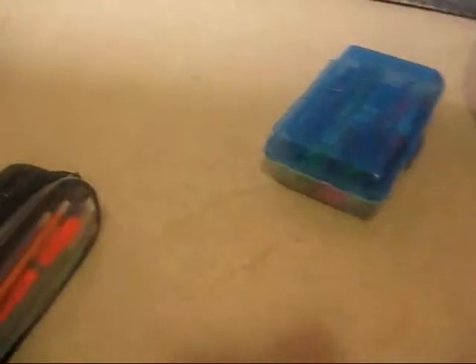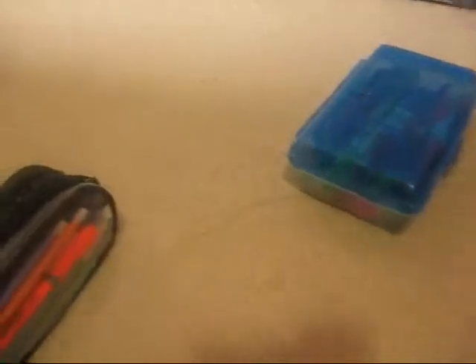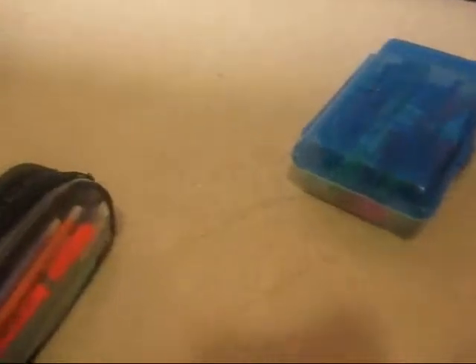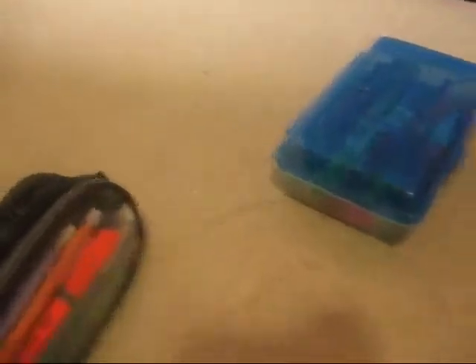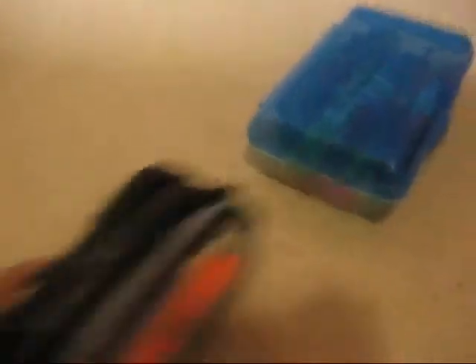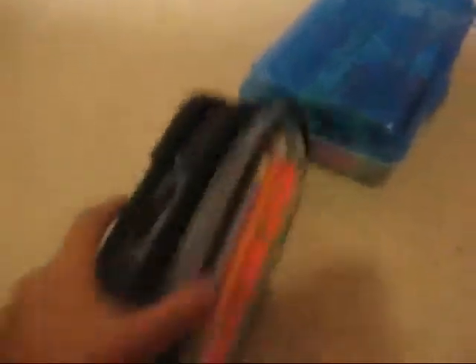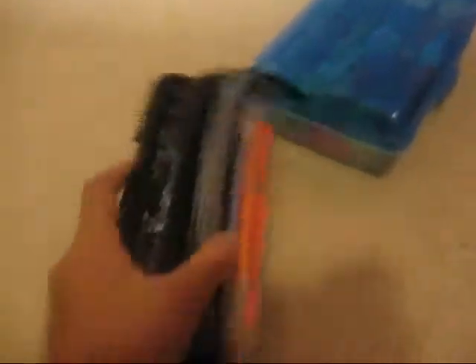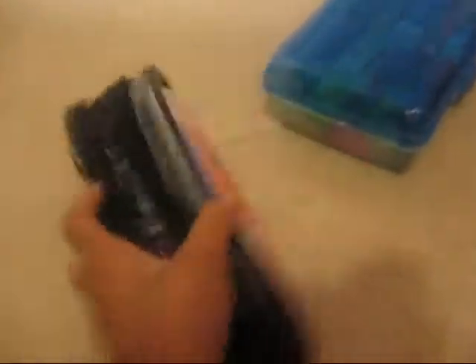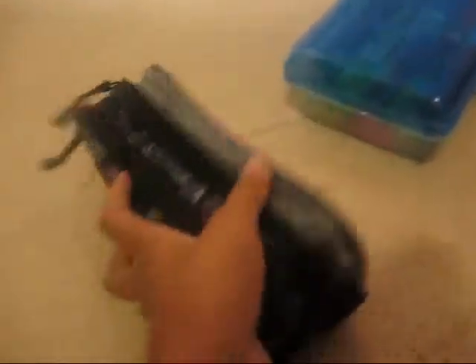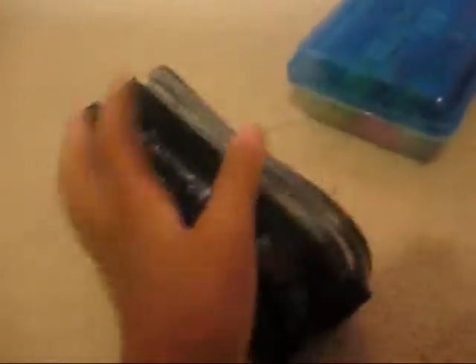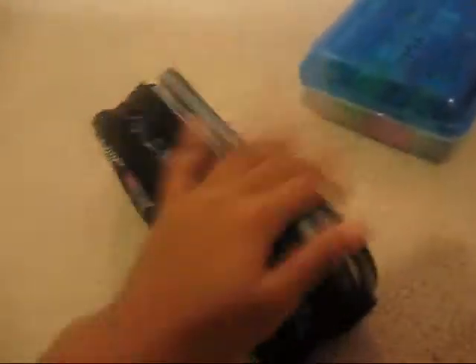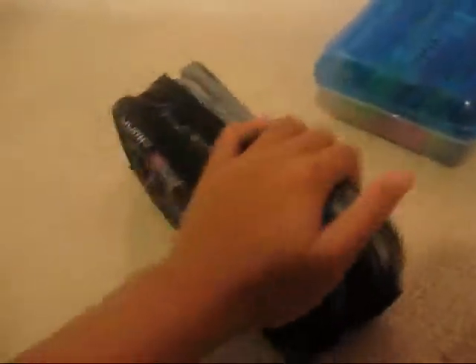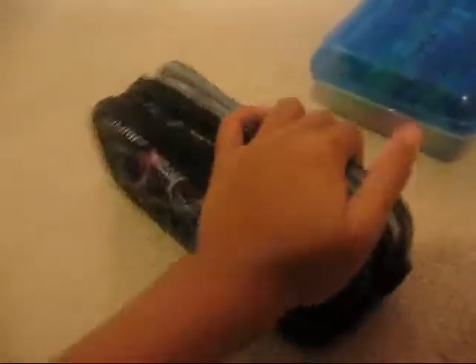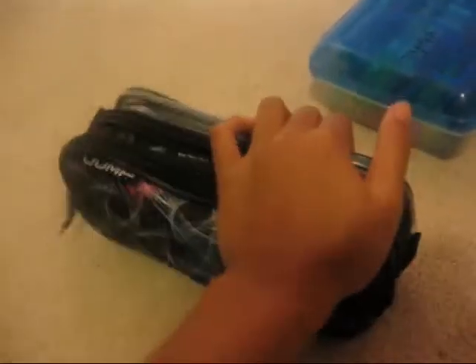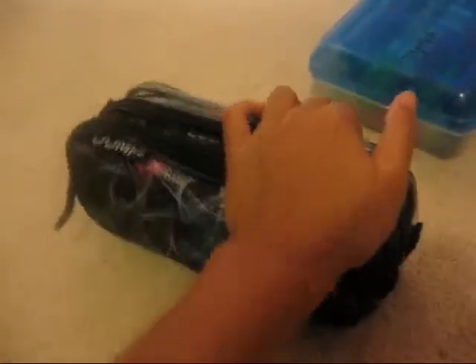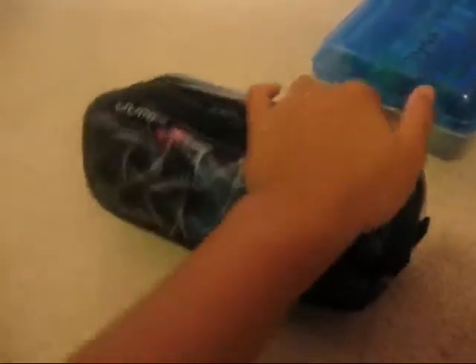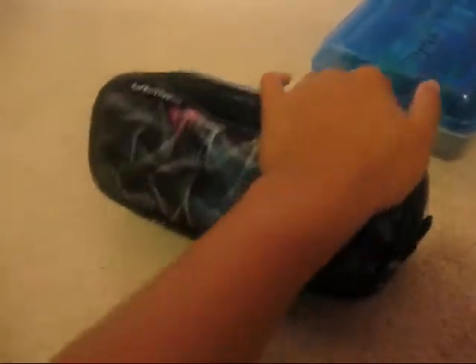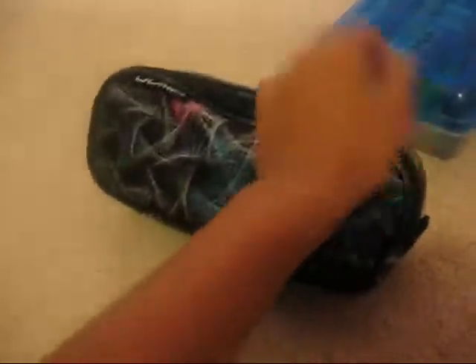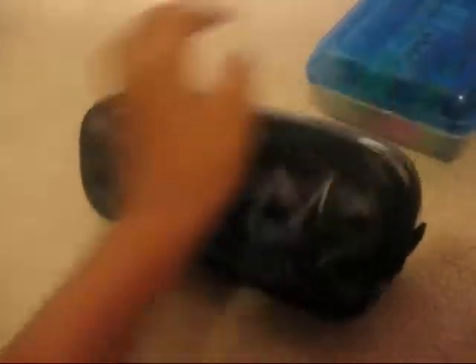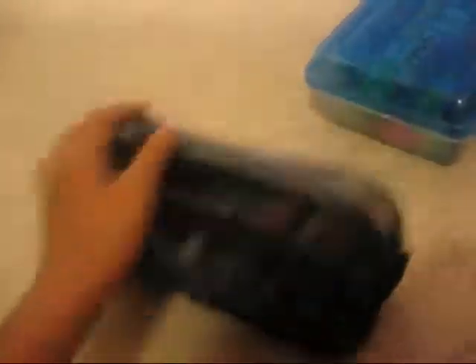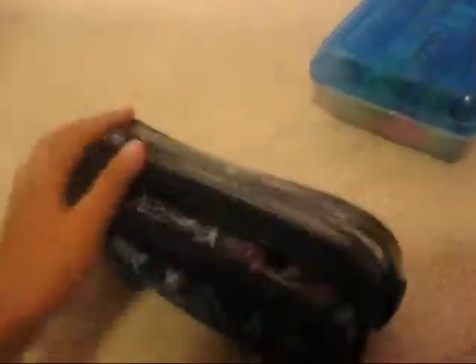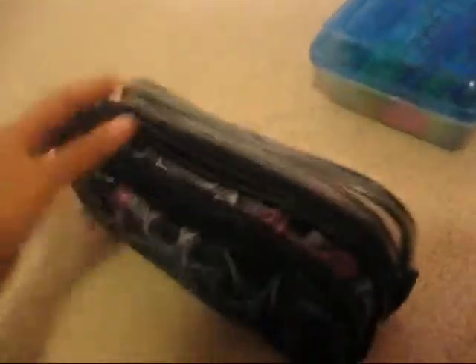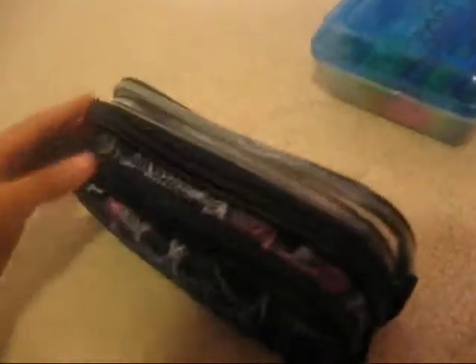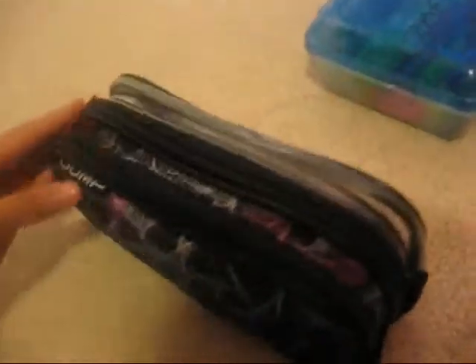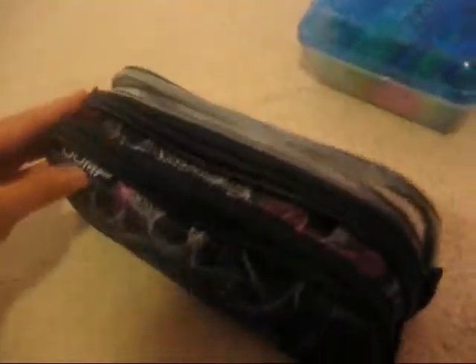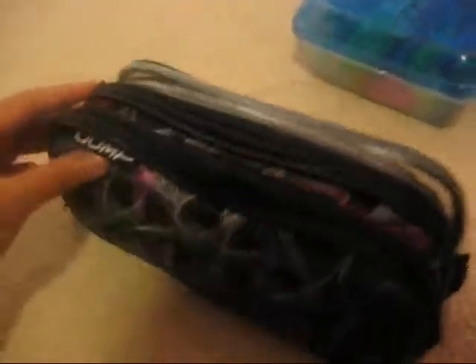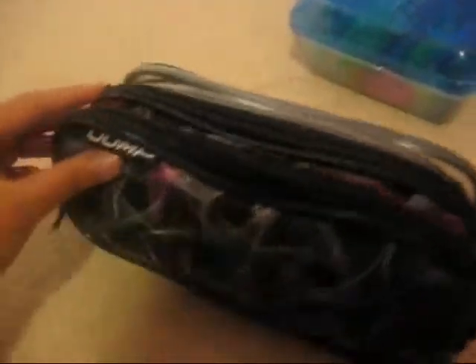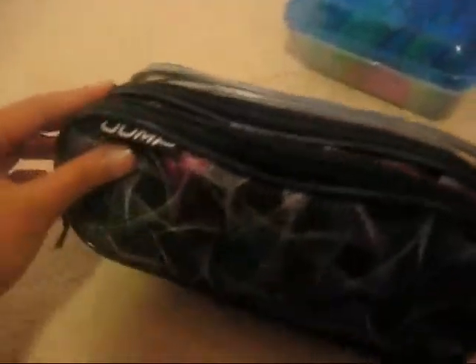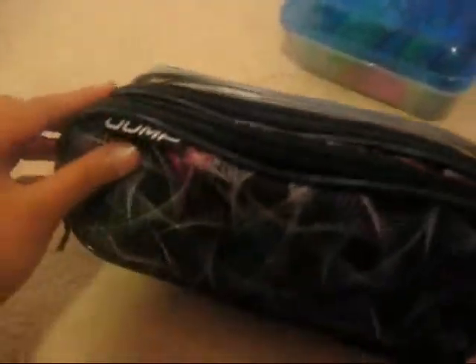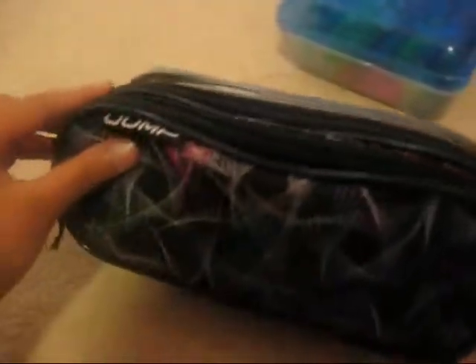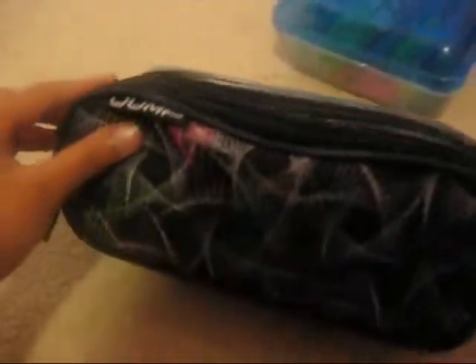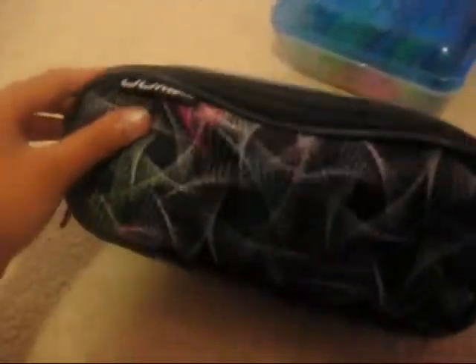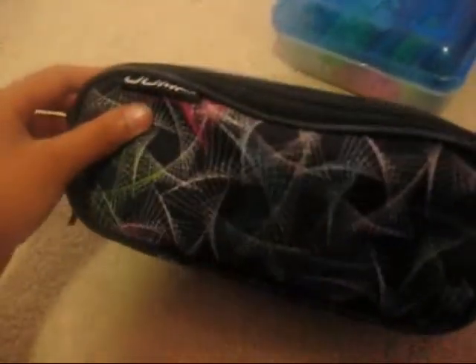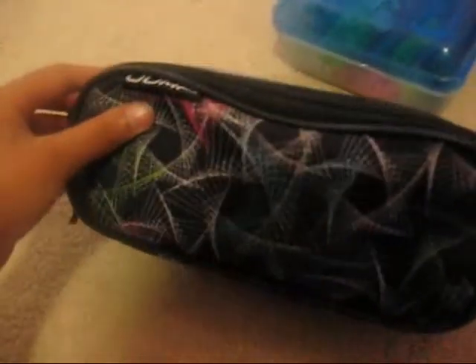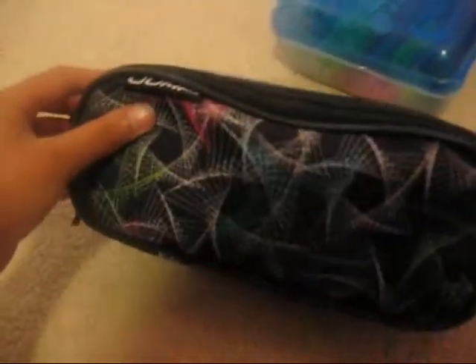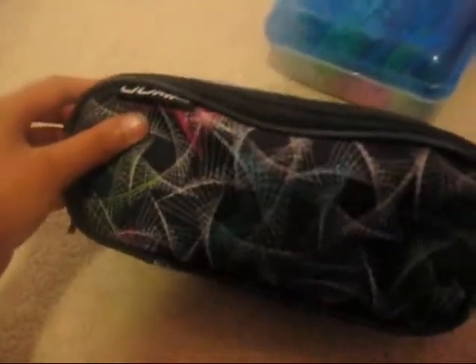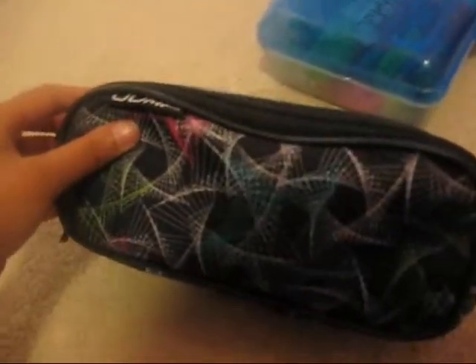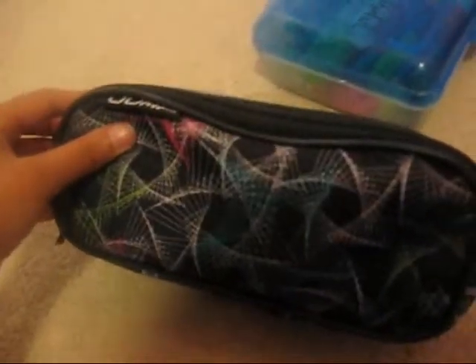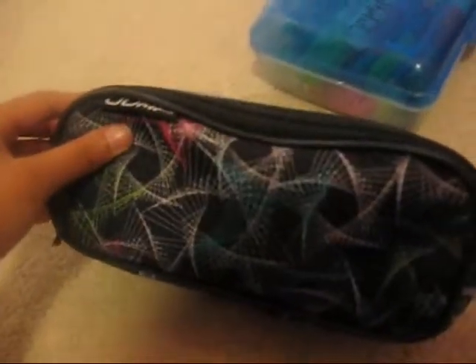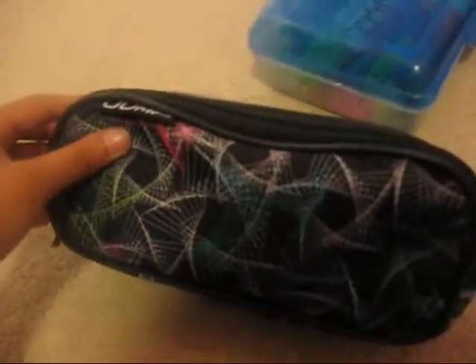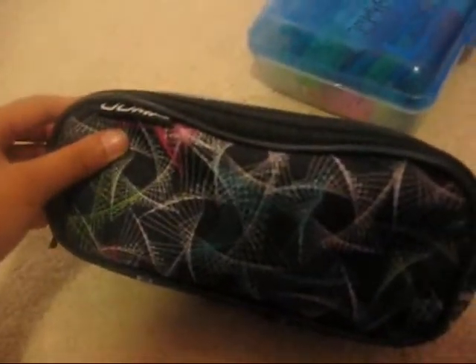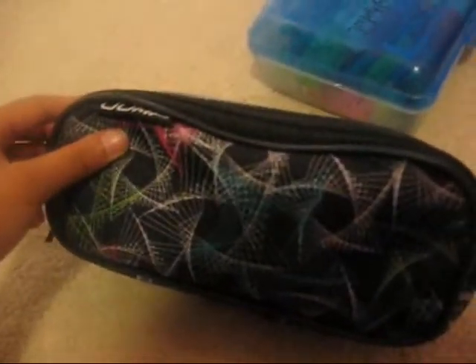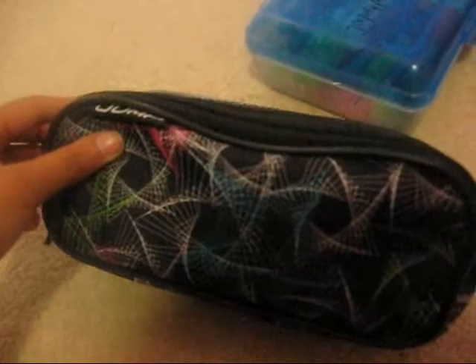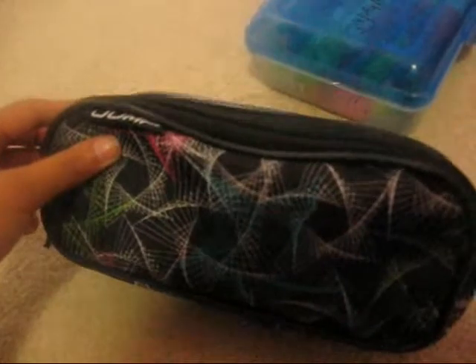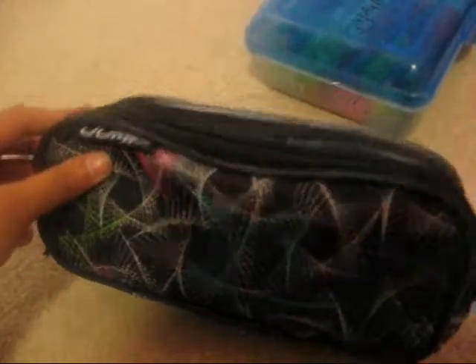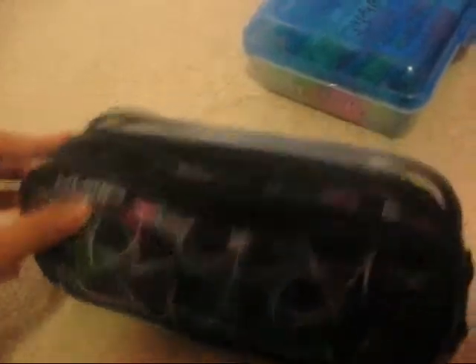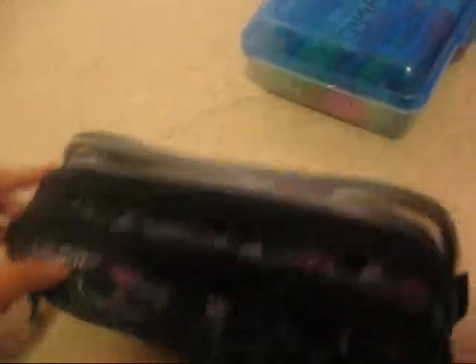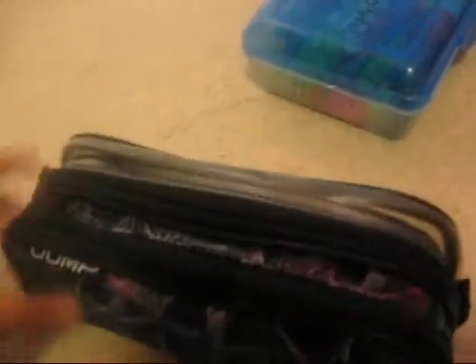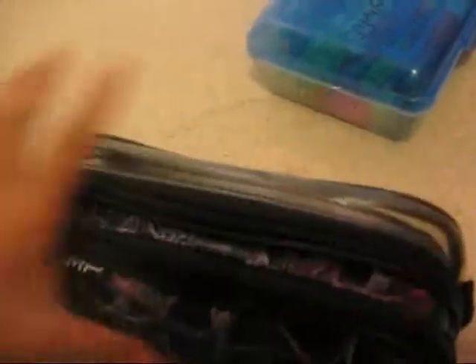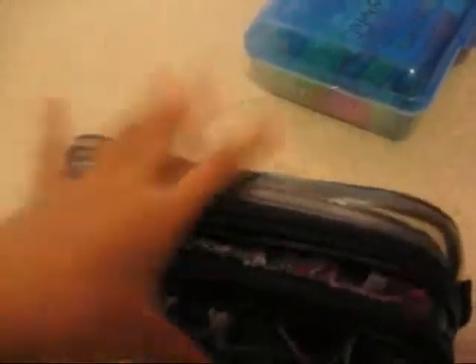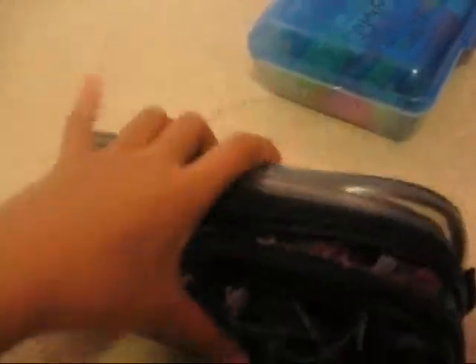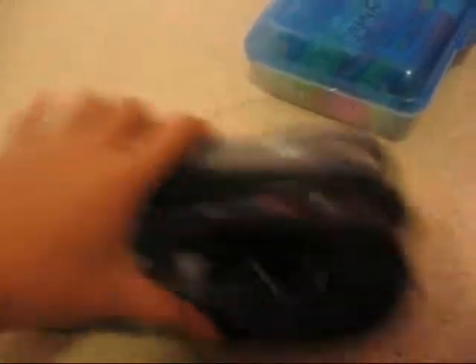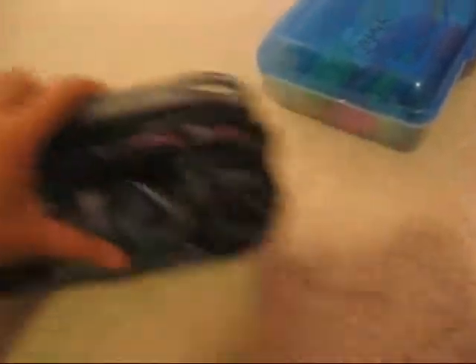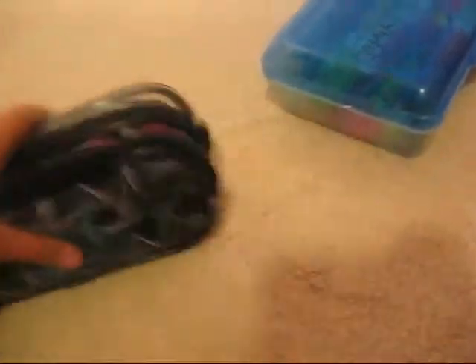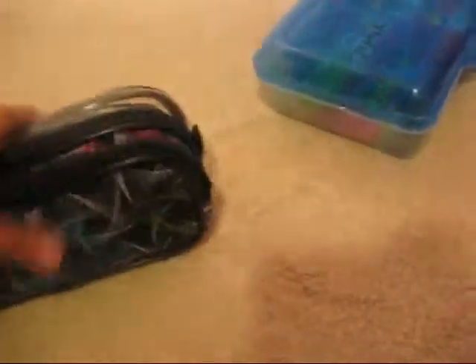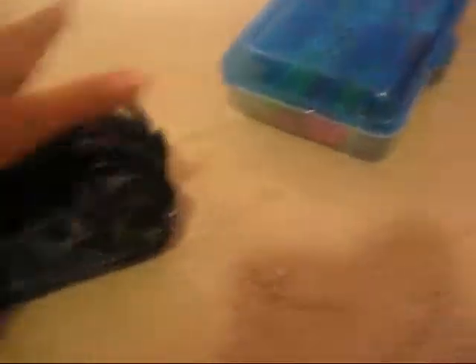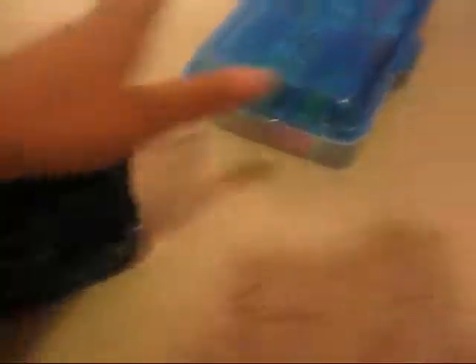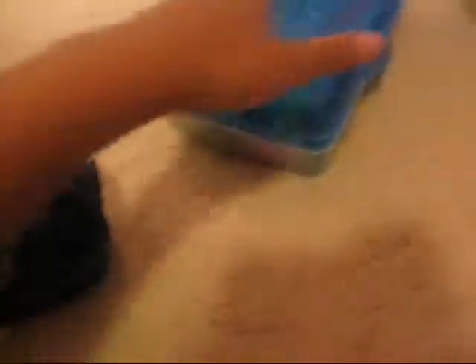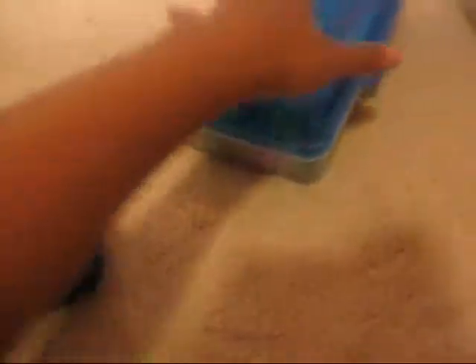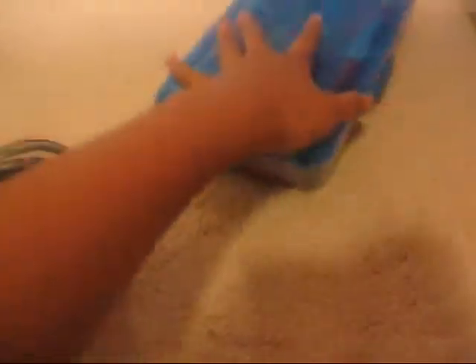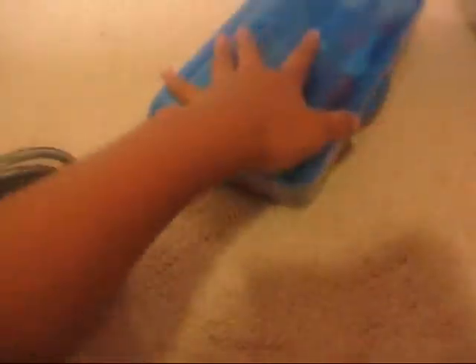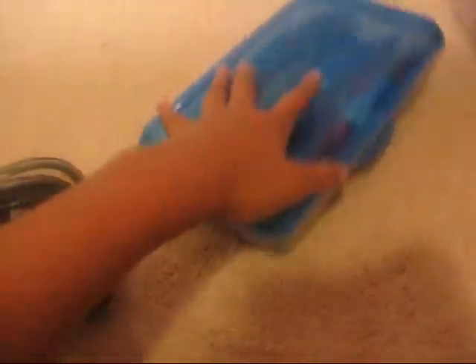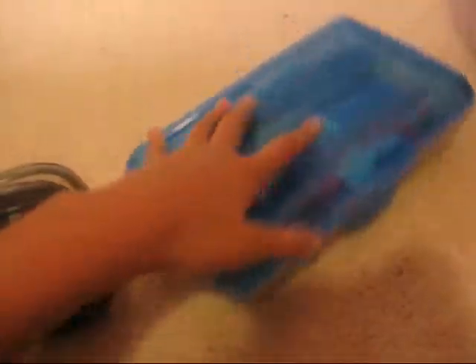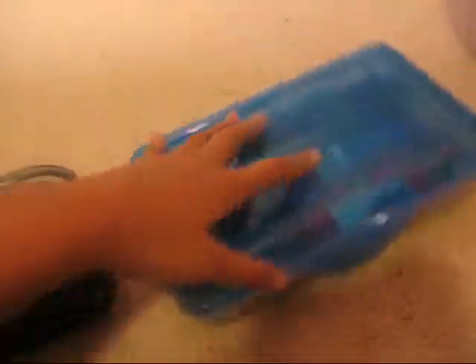My pencil pouch and my extras — my pencil pouch is Jump, and I bought this at Sellers for $2.99.